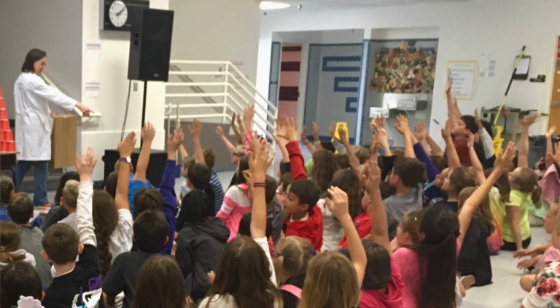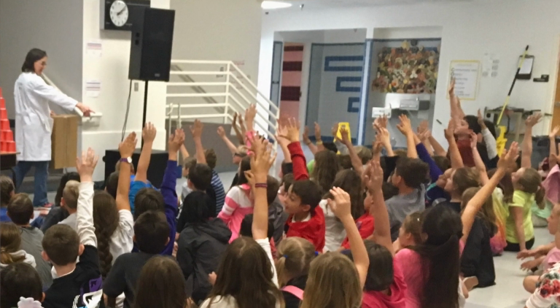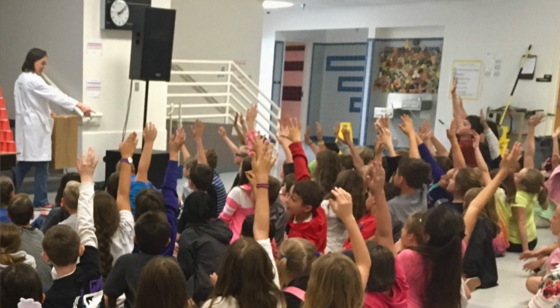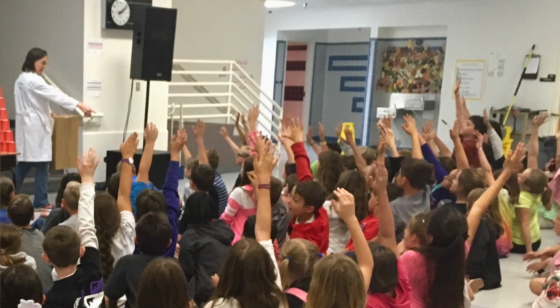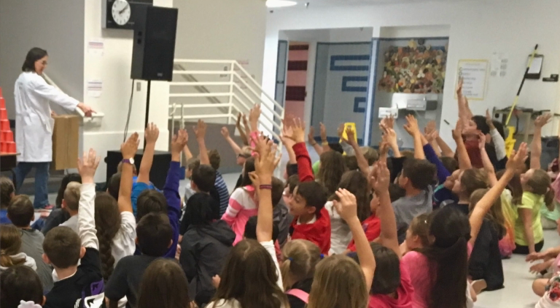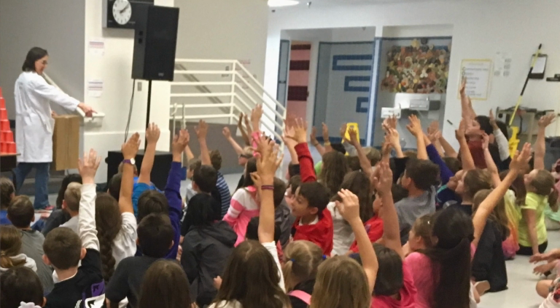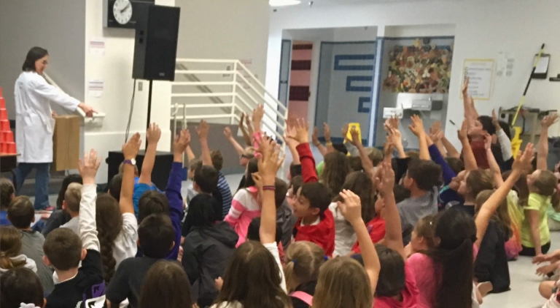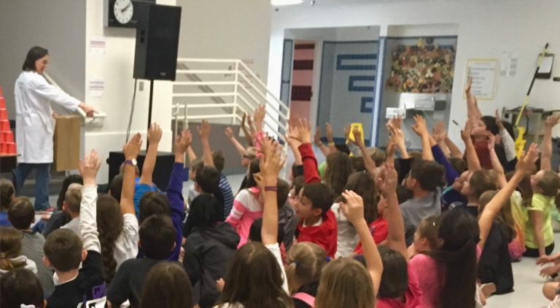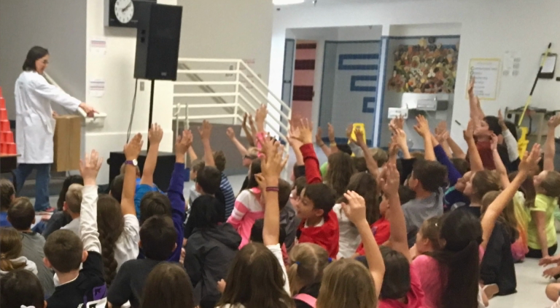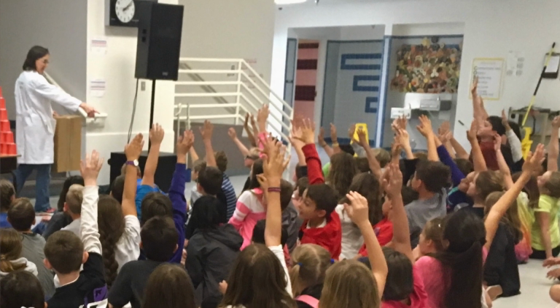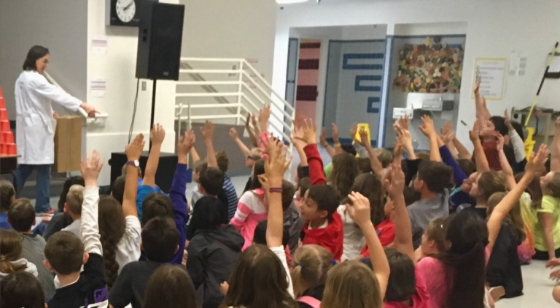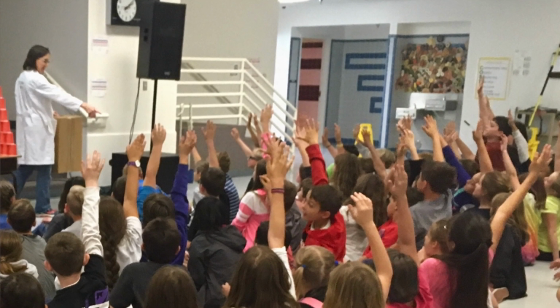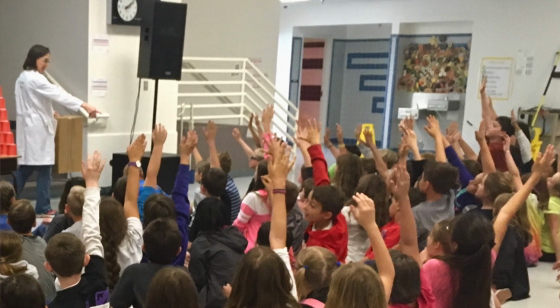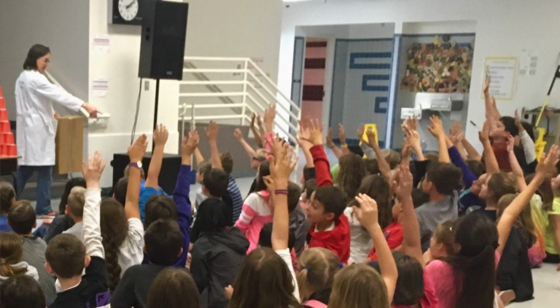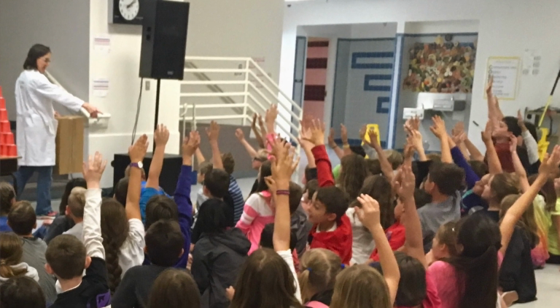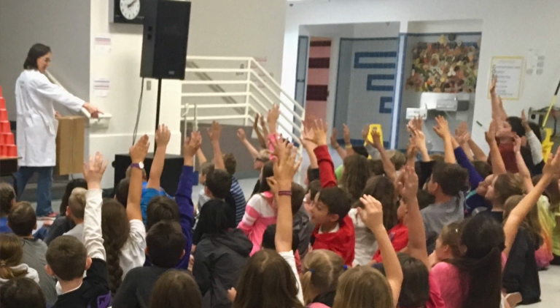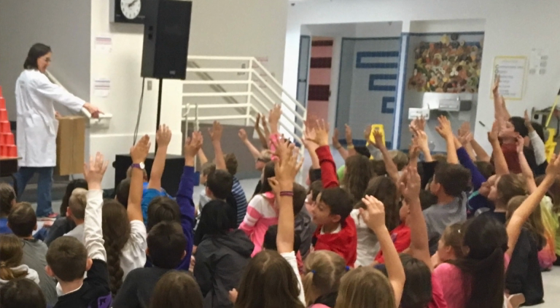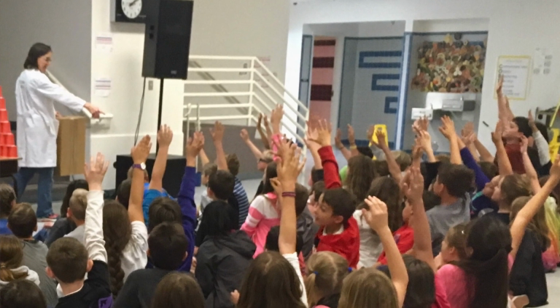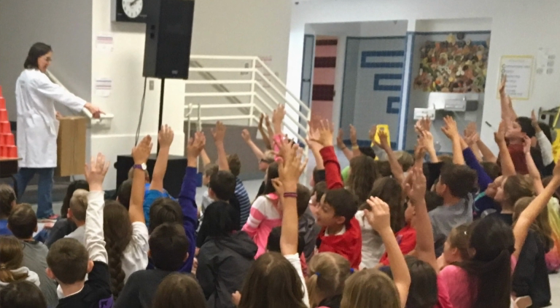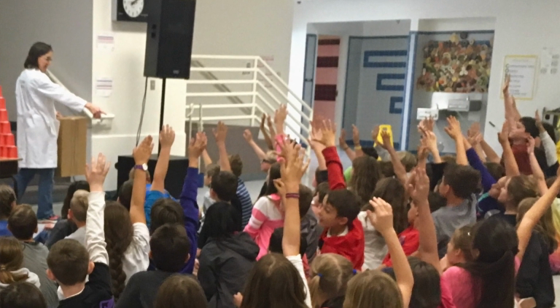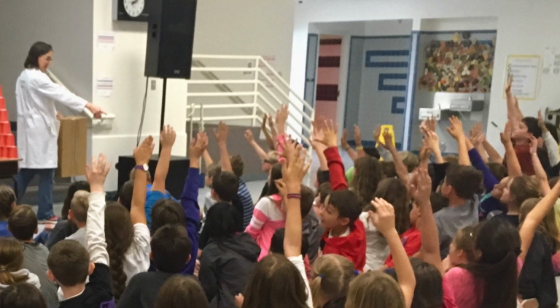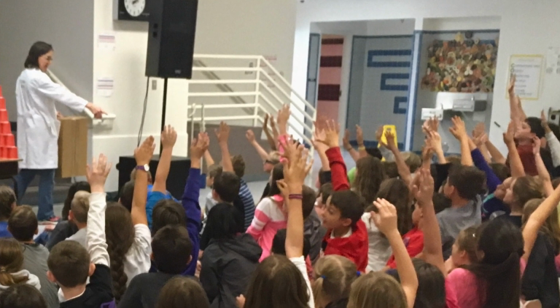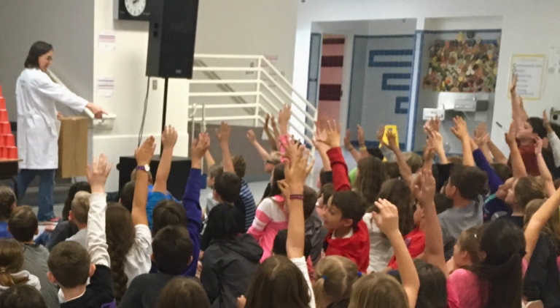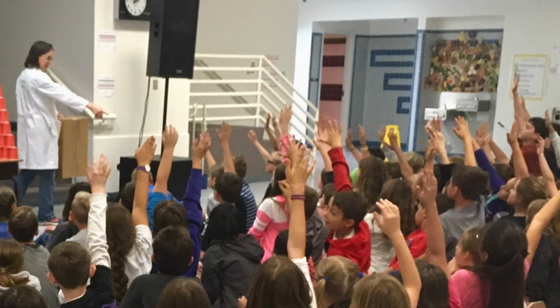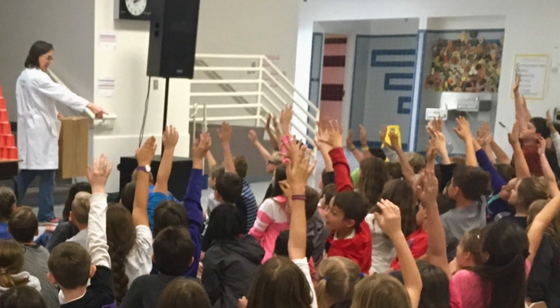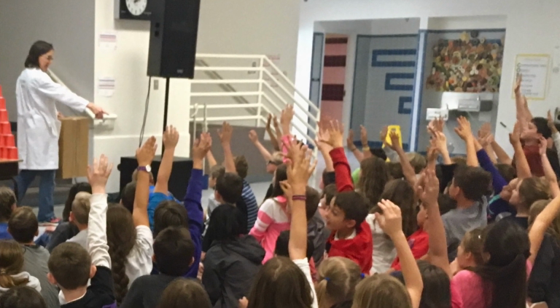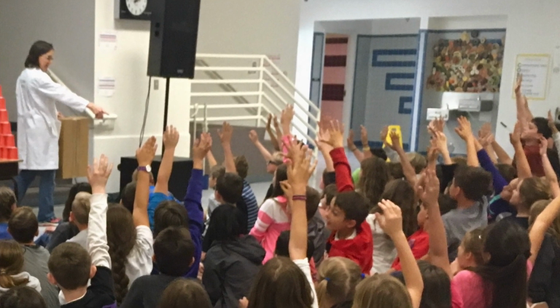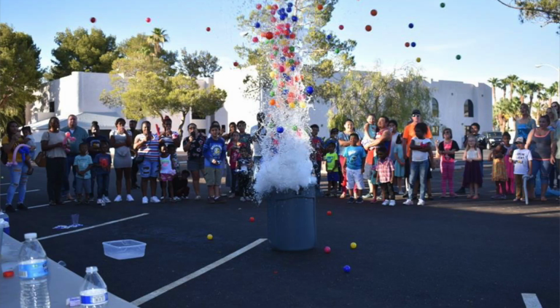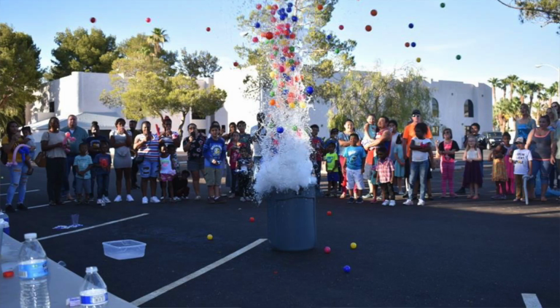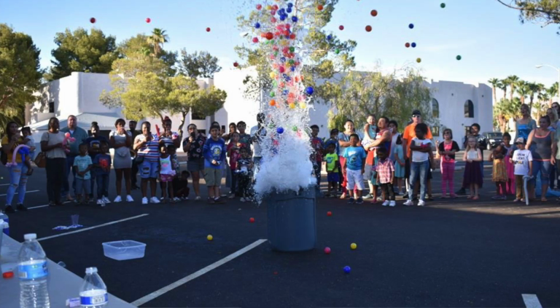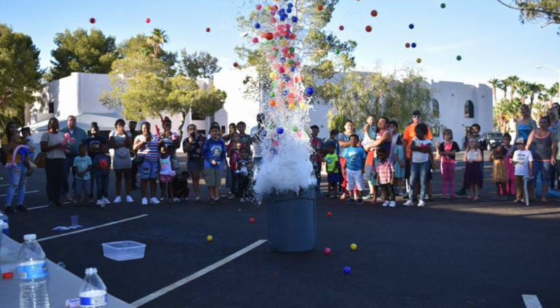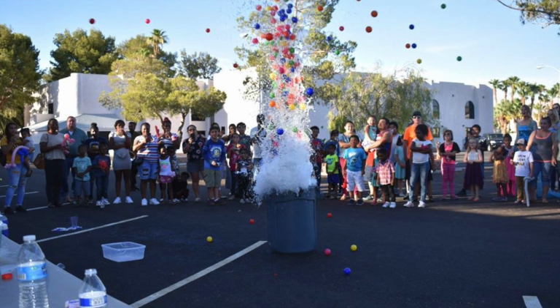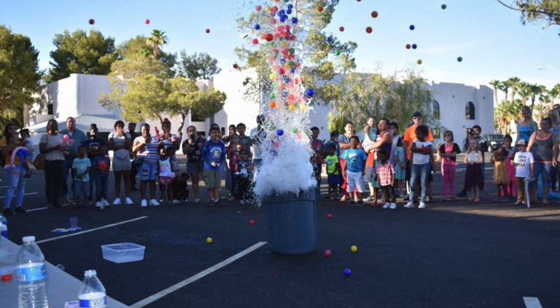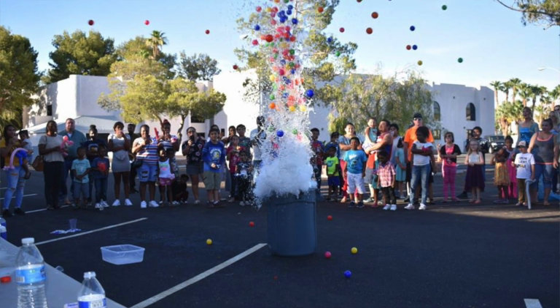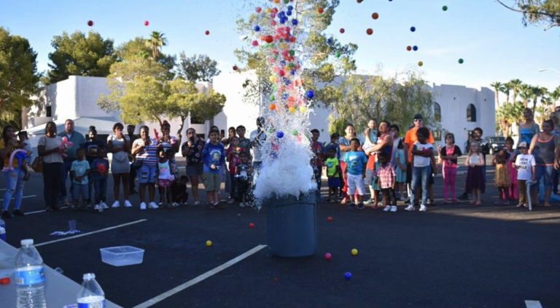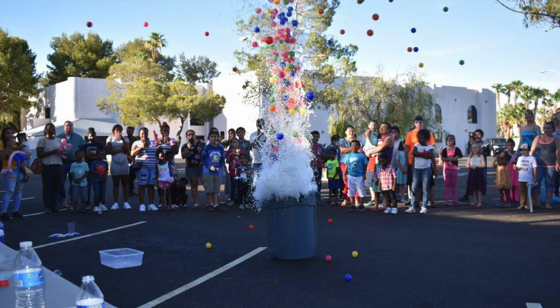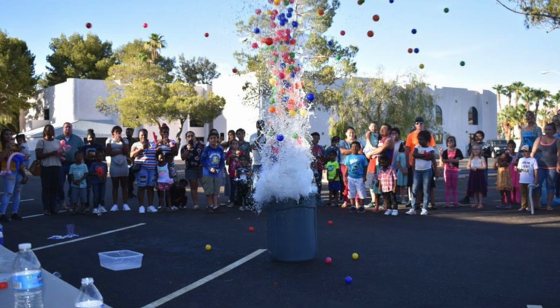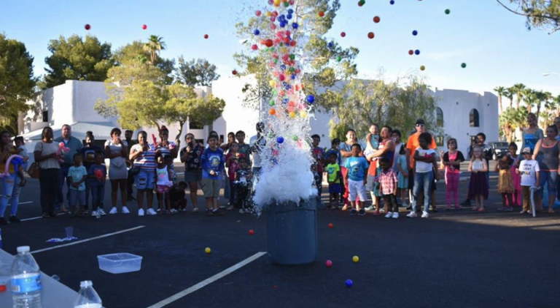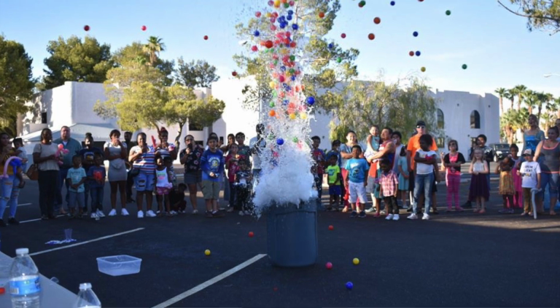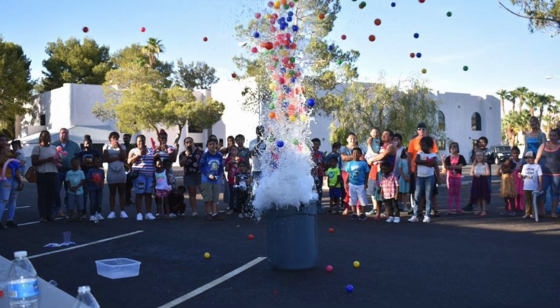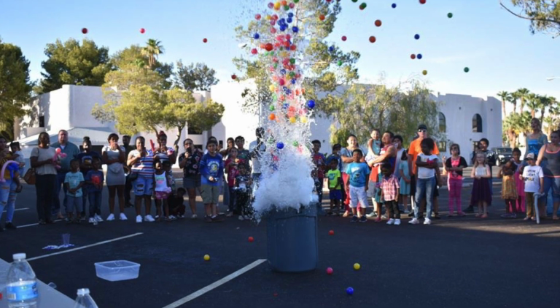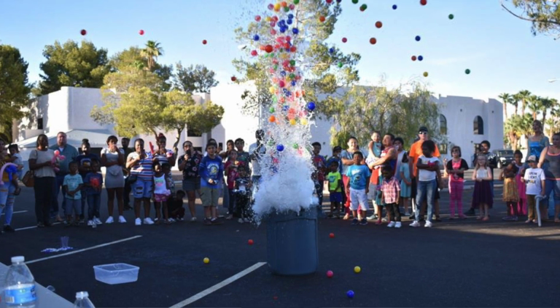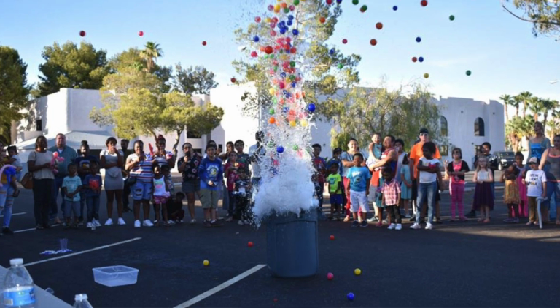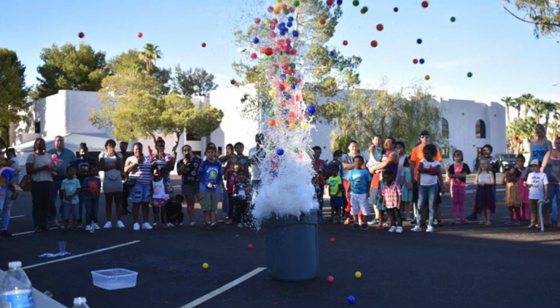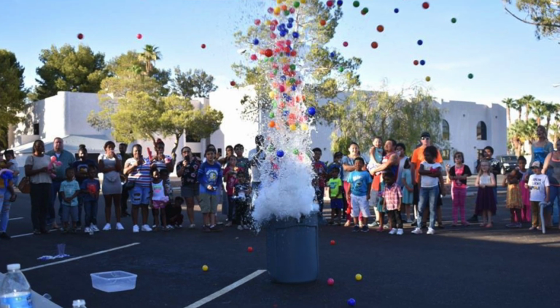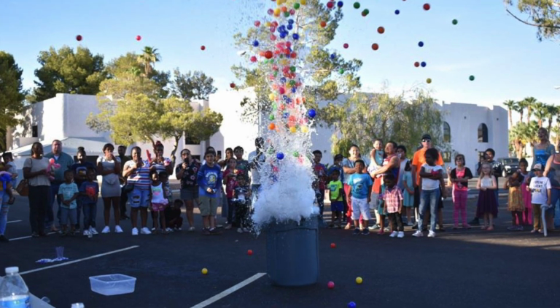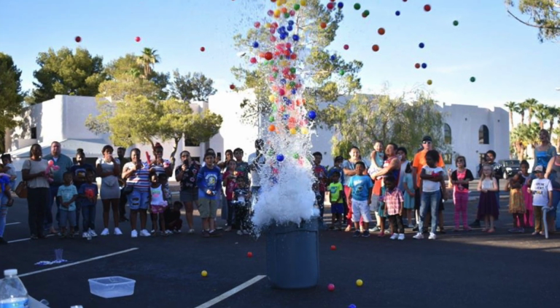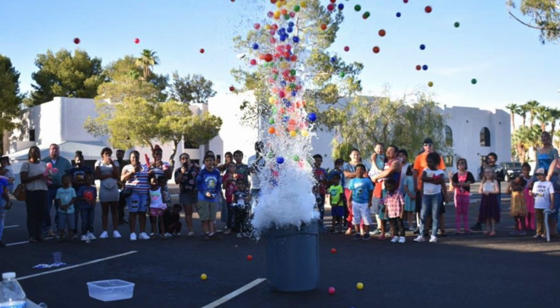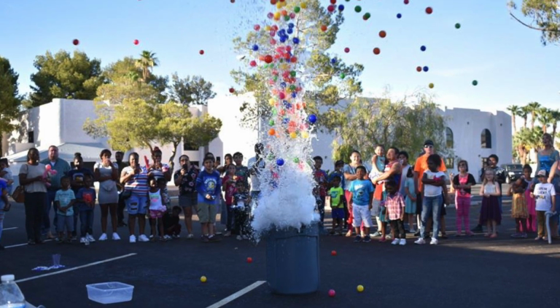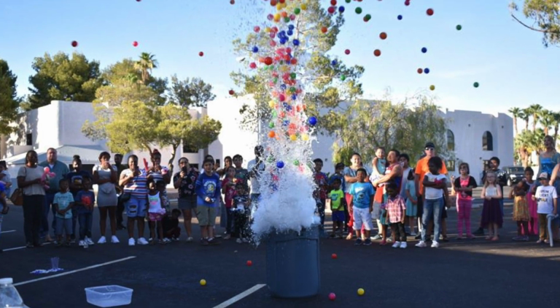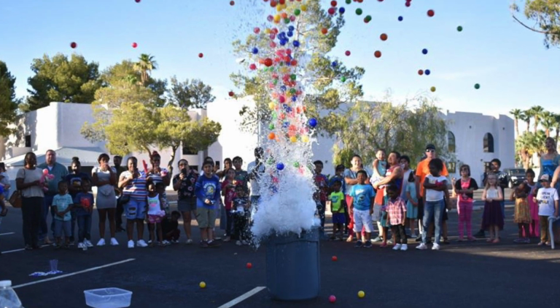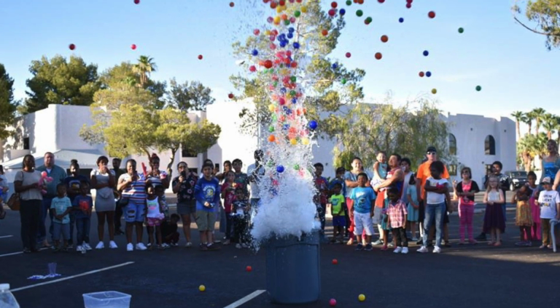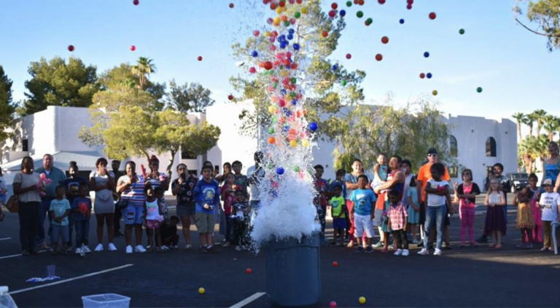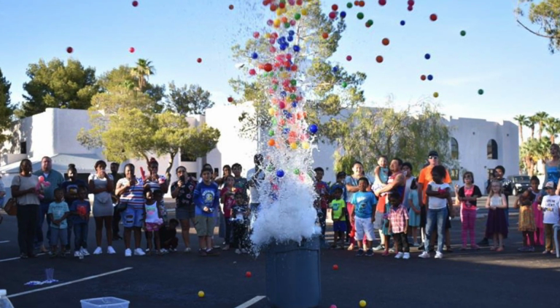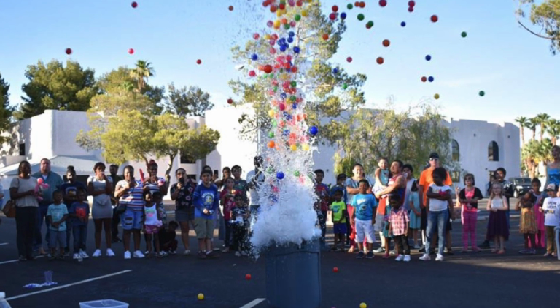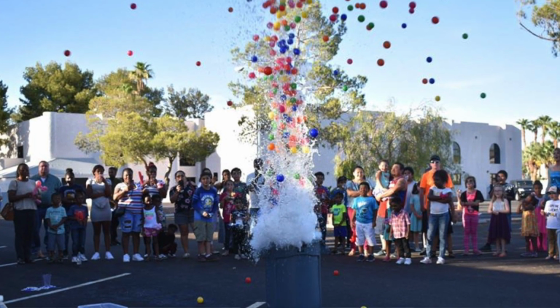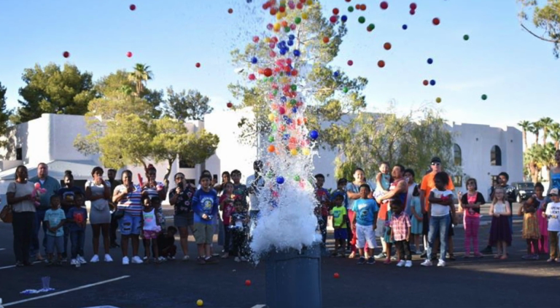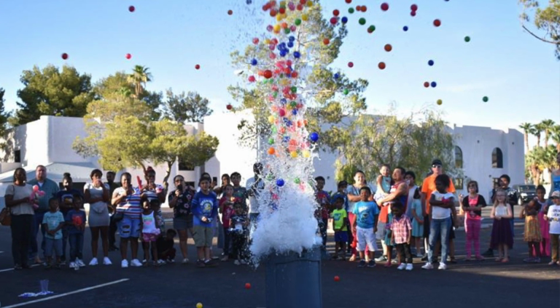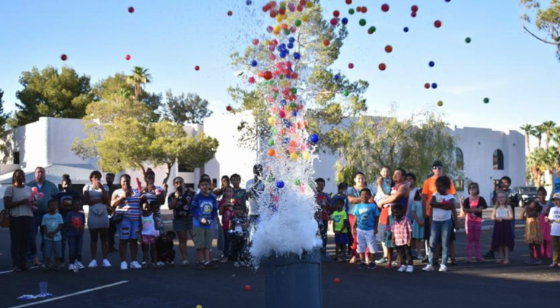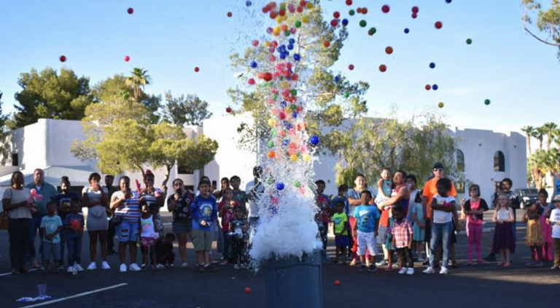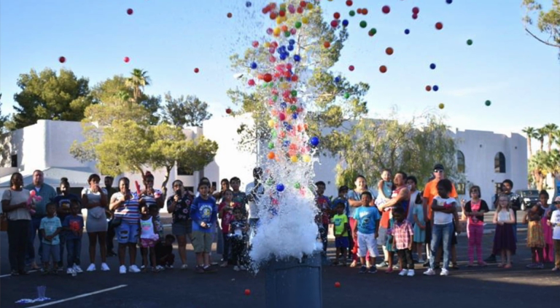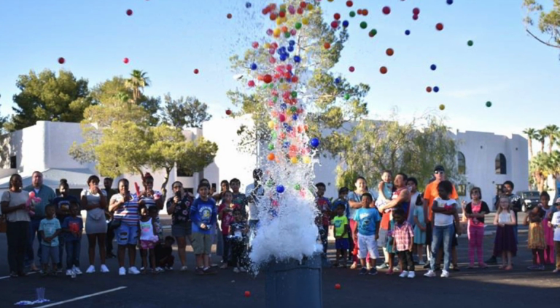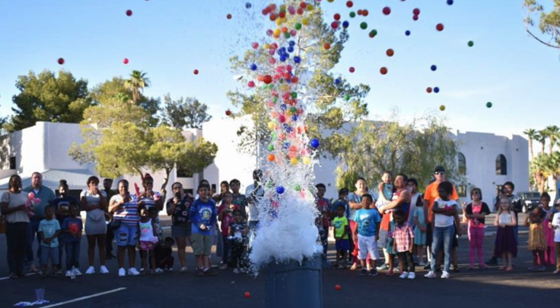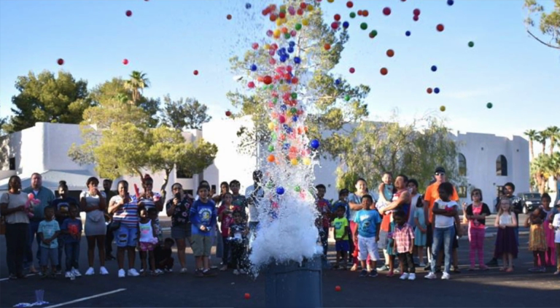If you have any questions about school visits, don't hesitate to contact me through the form on the website or by emailing jenny@science.mom.